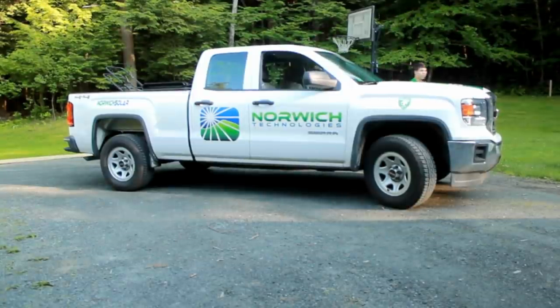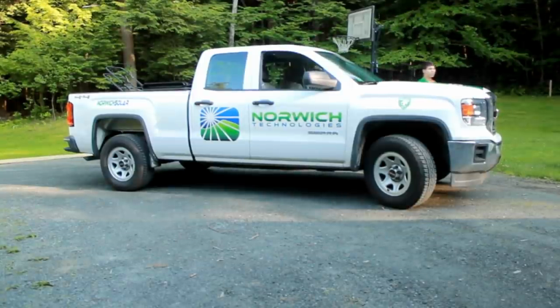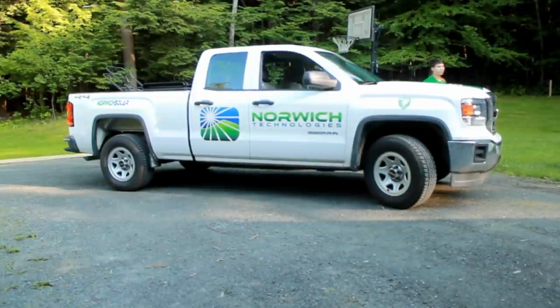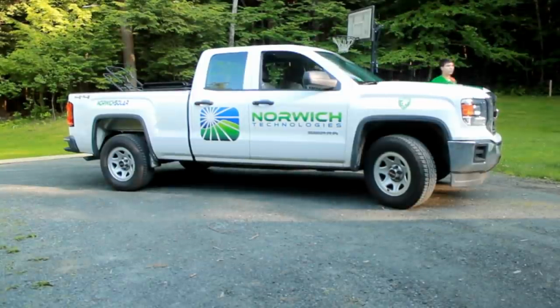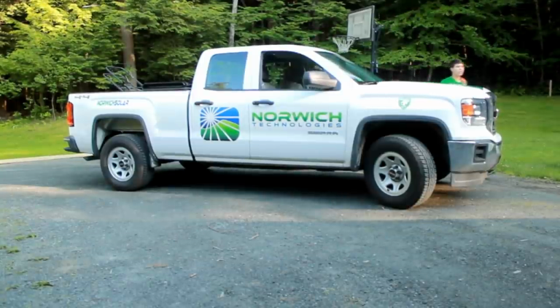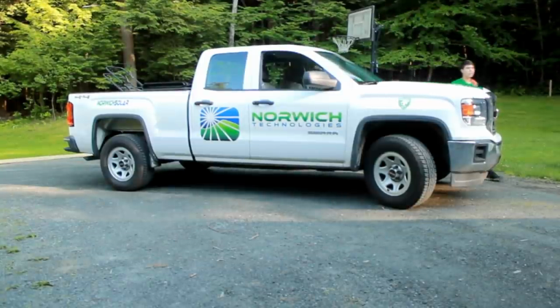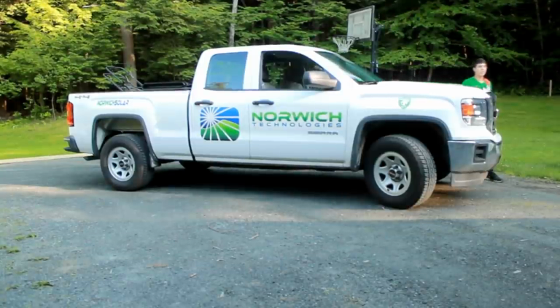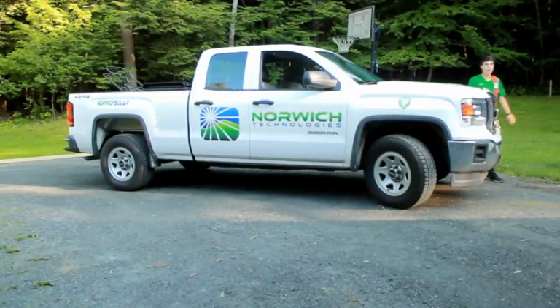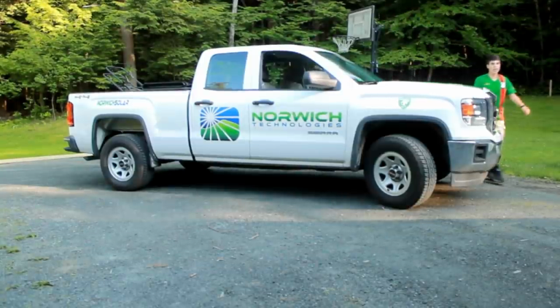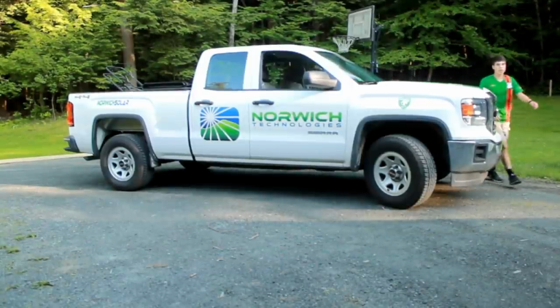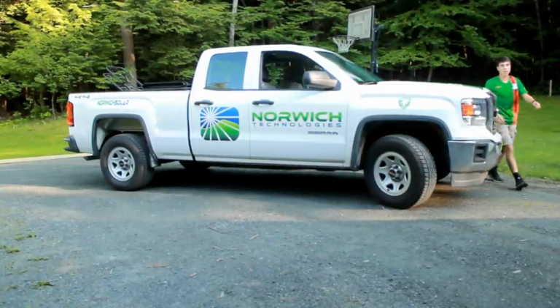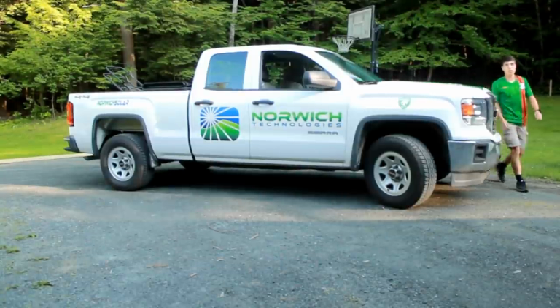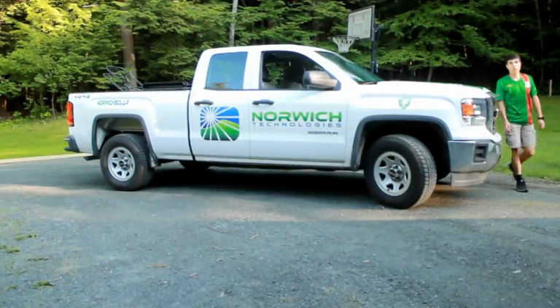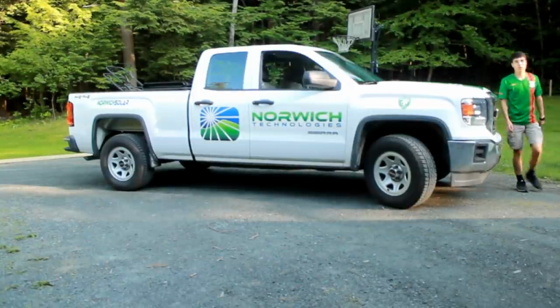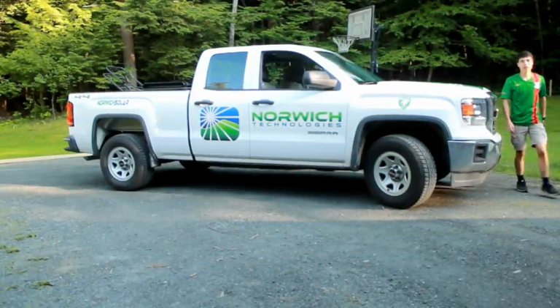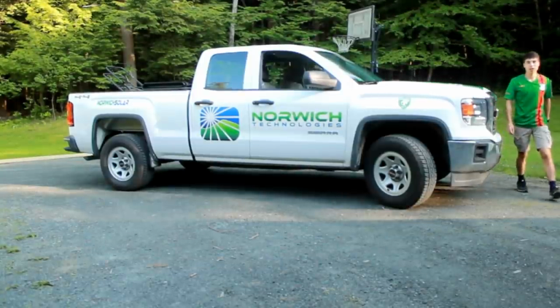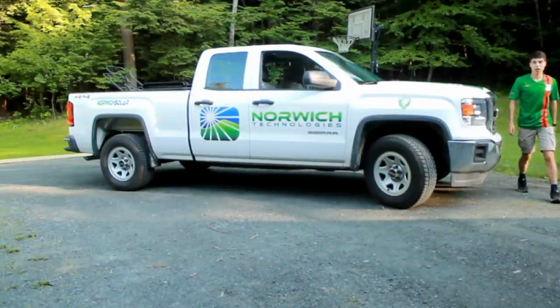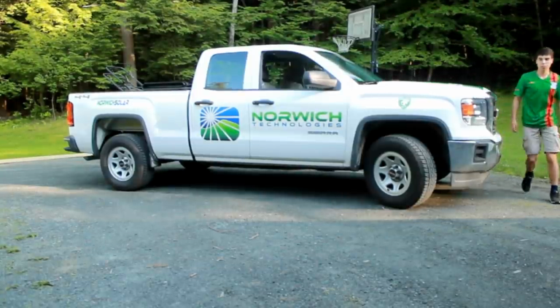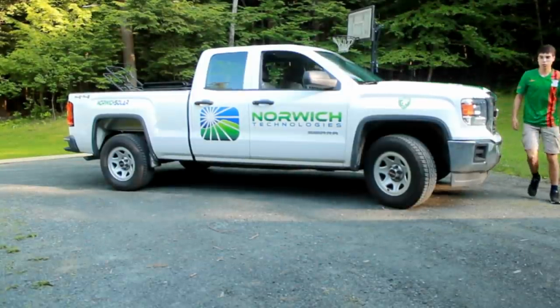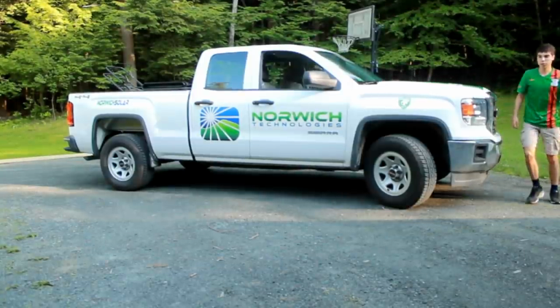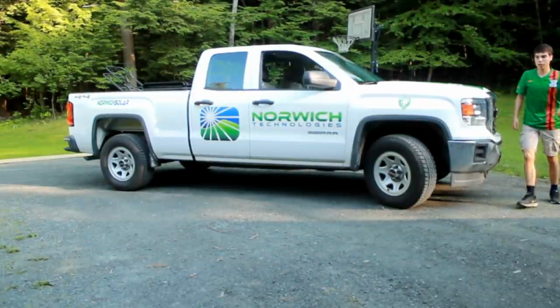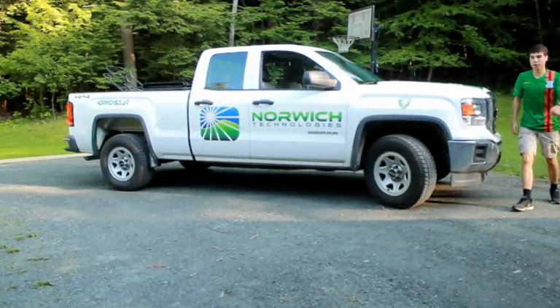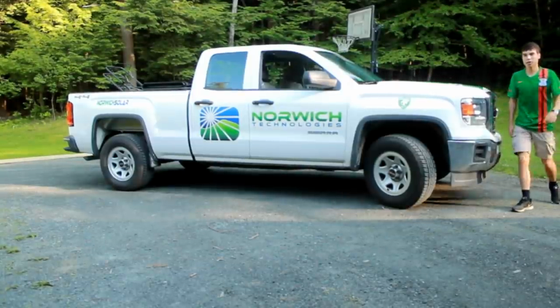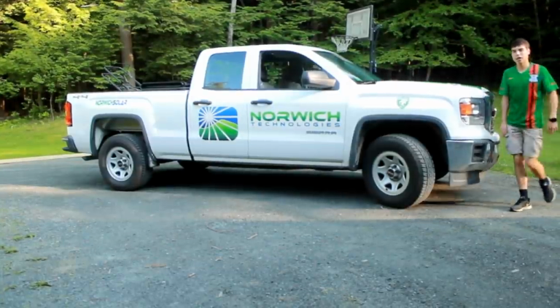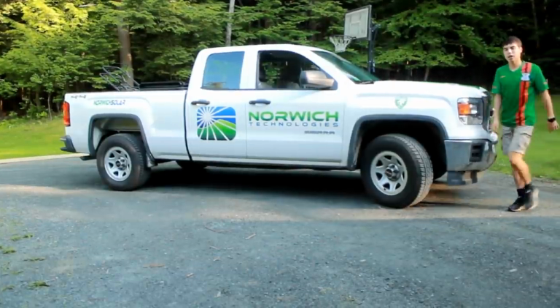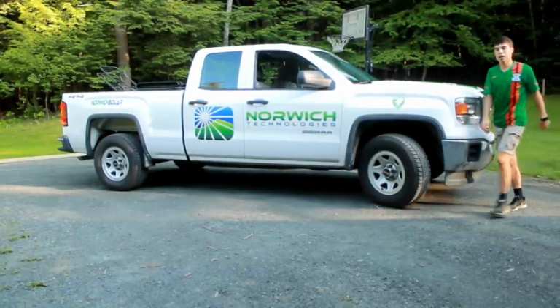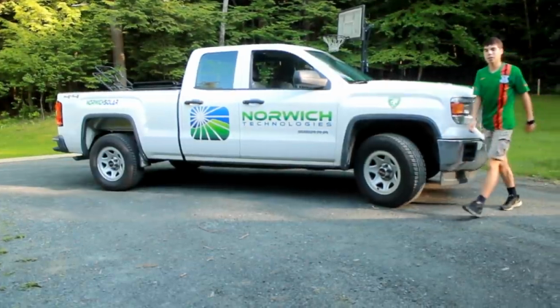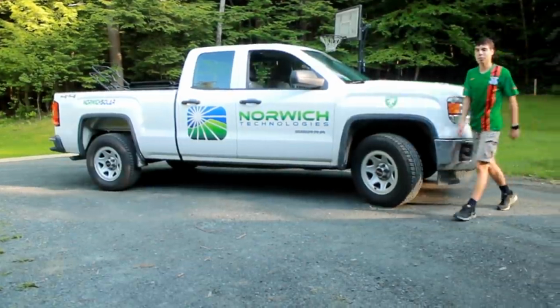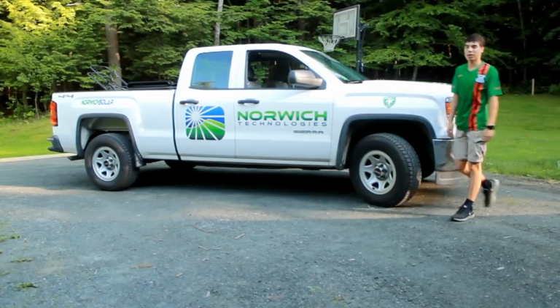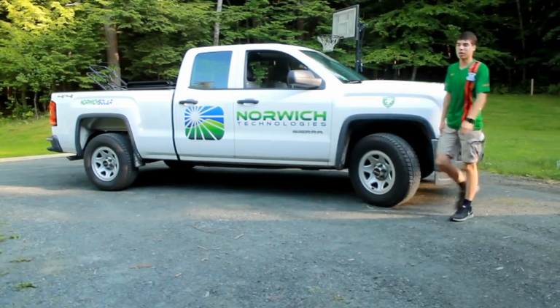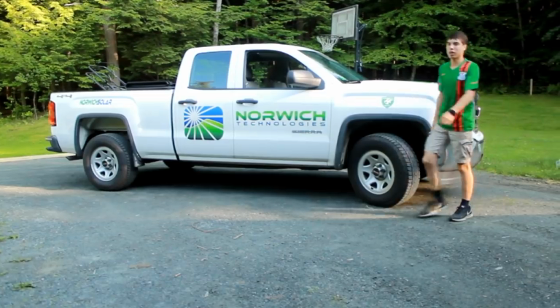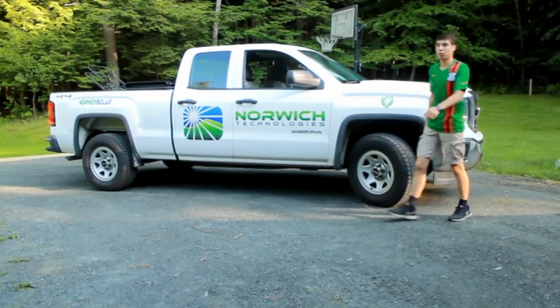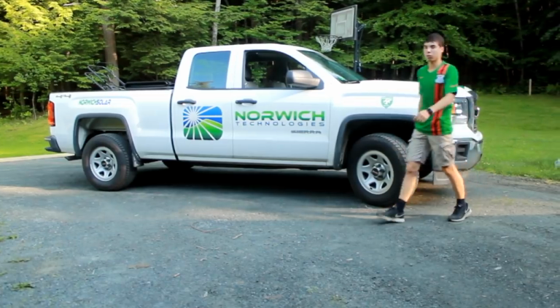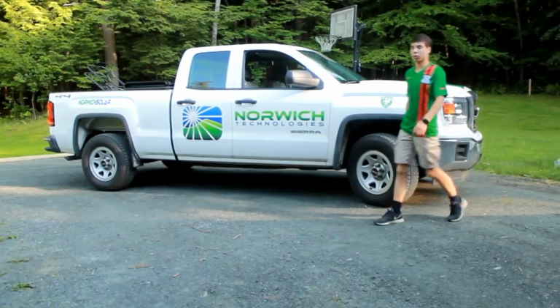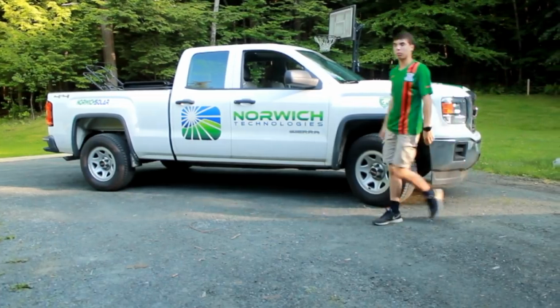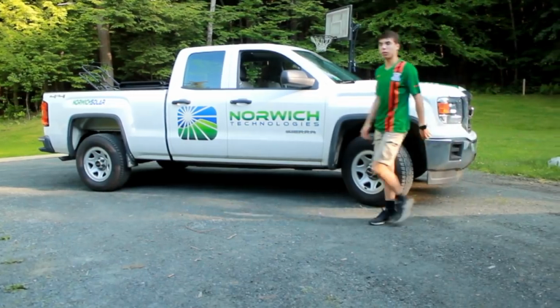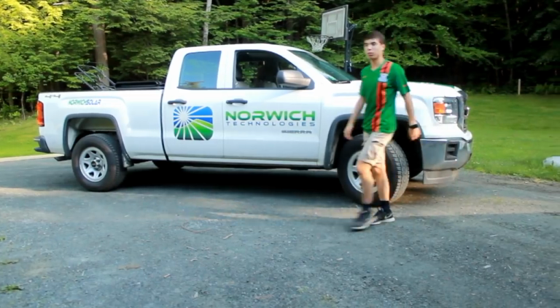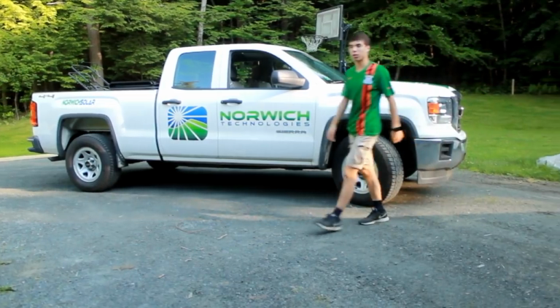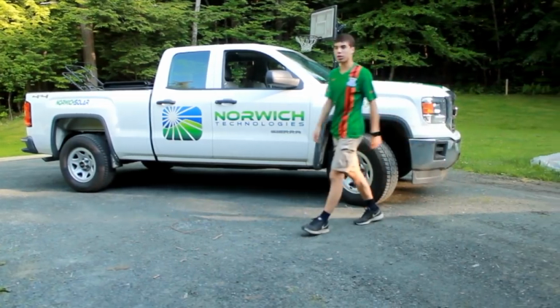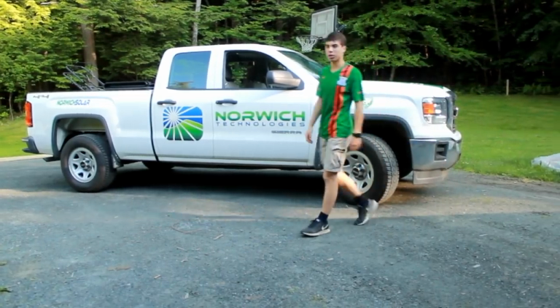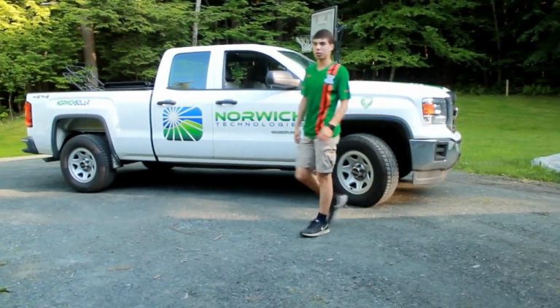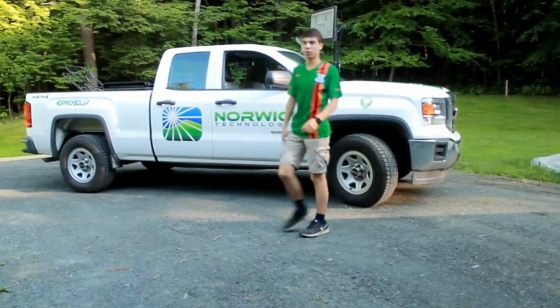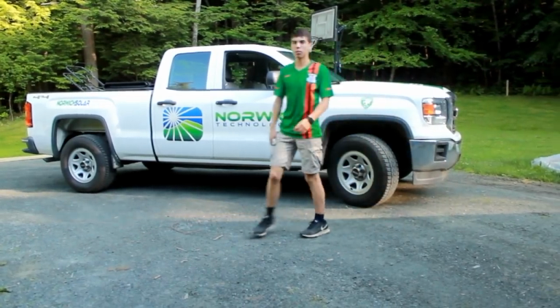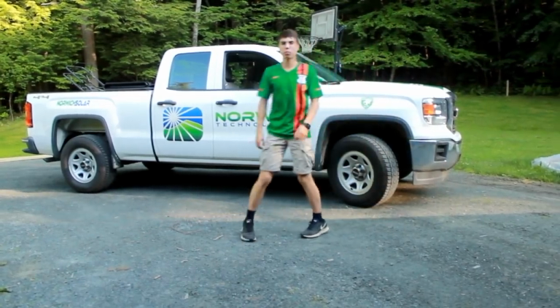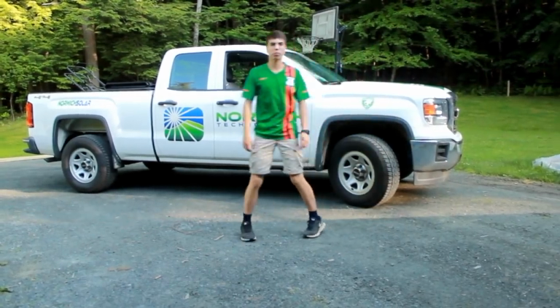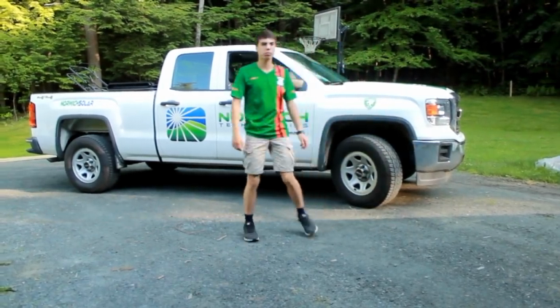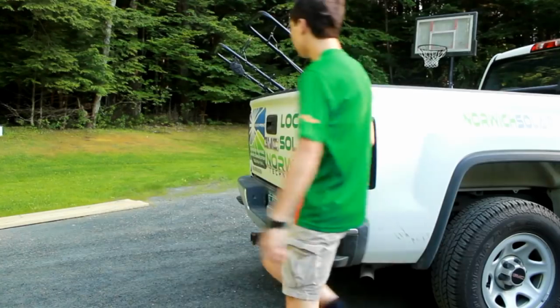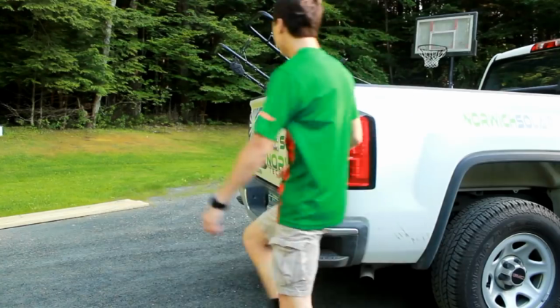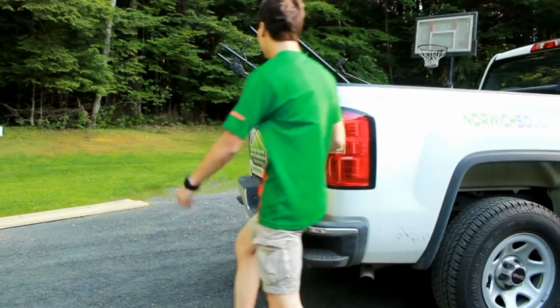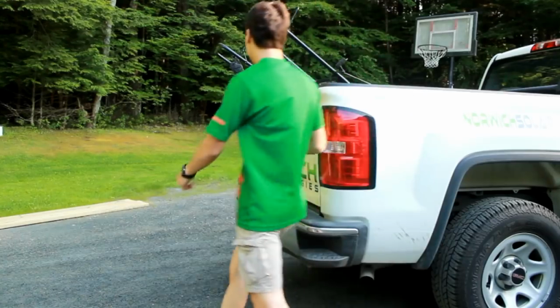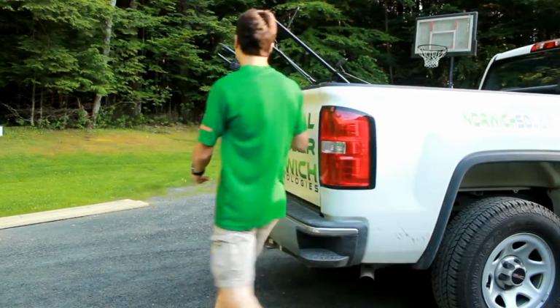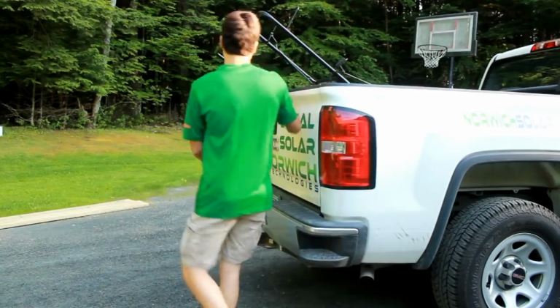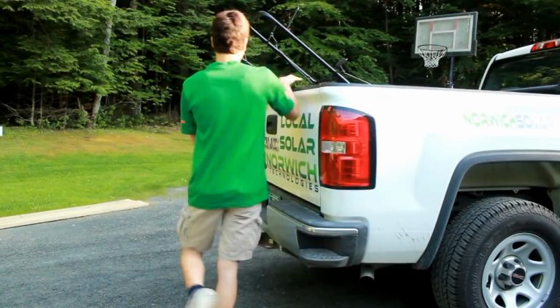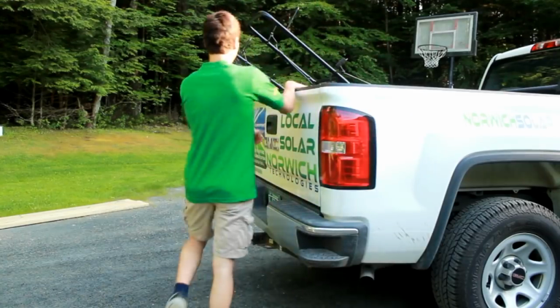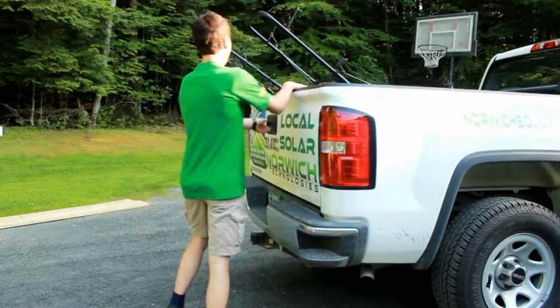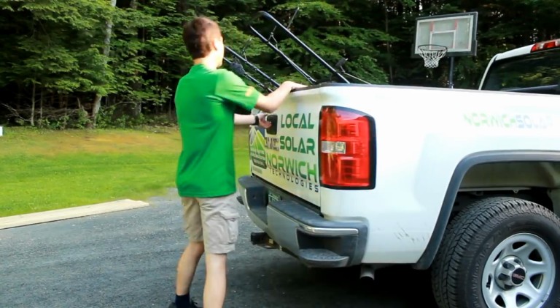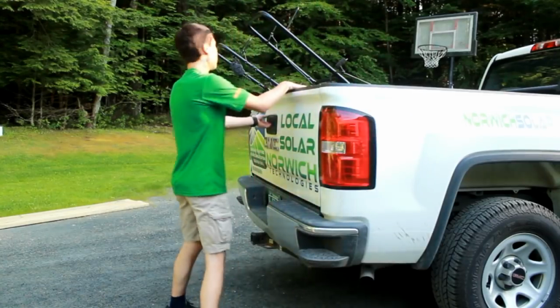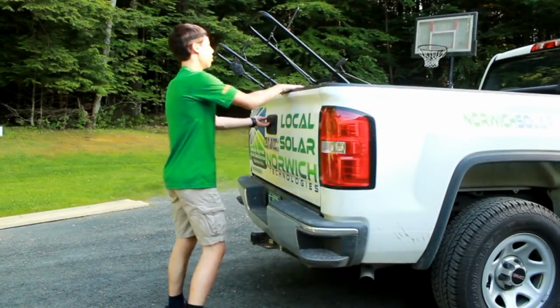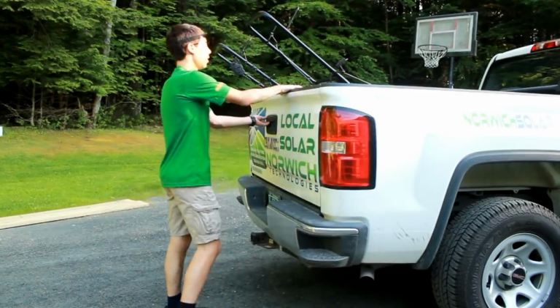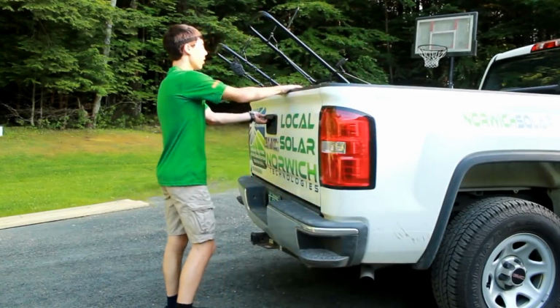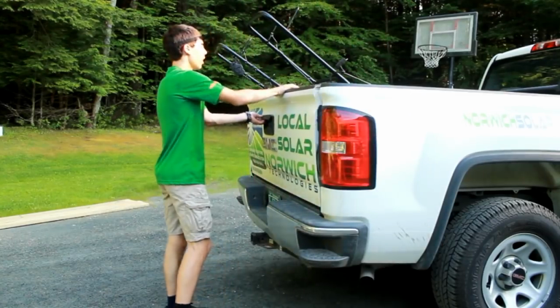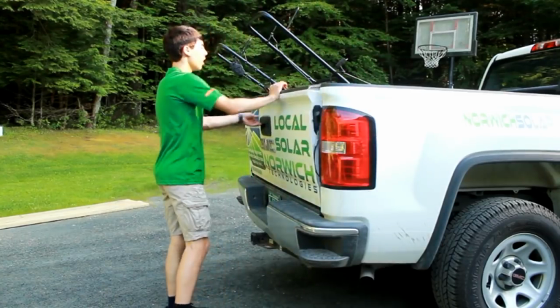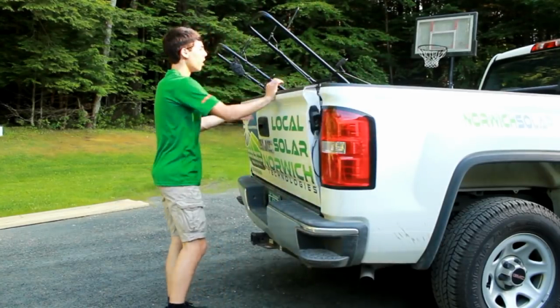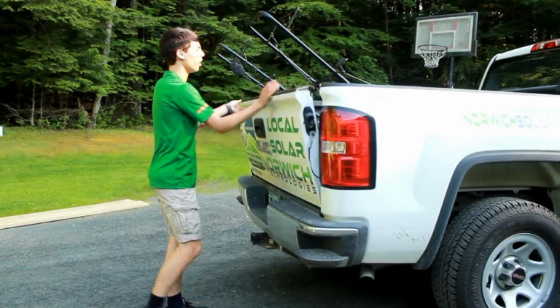I just got two free lawn mowers and I'm going to see if we're going to be able to start them up. All right, so here they are.